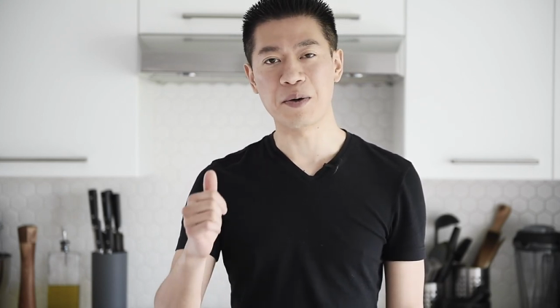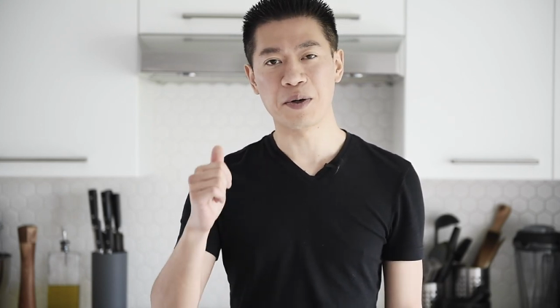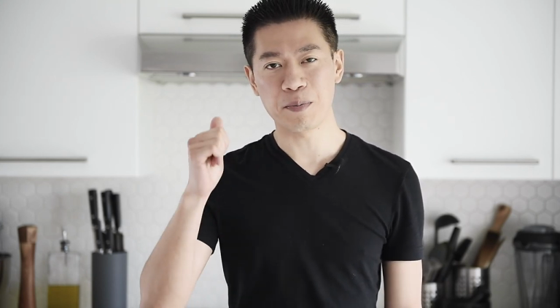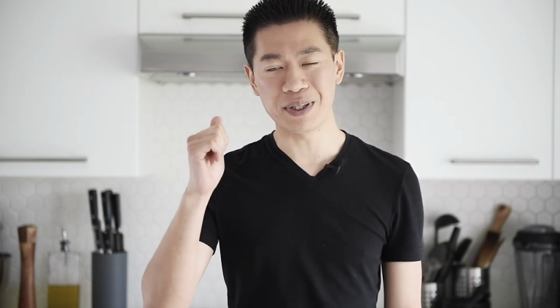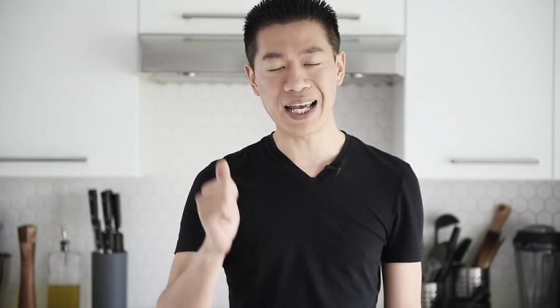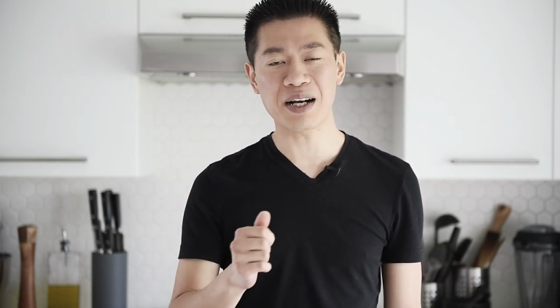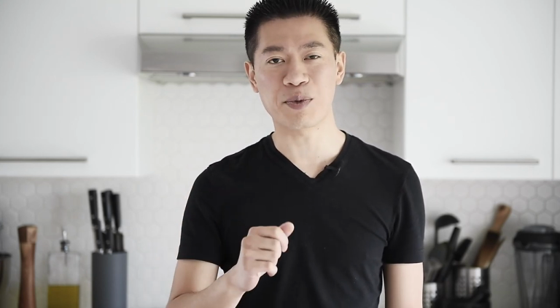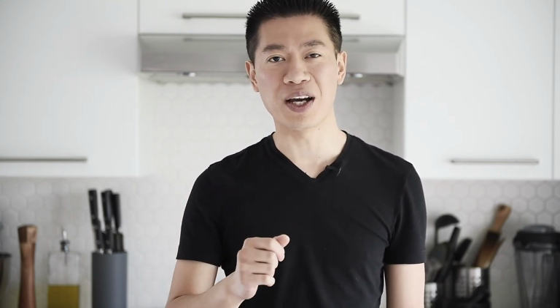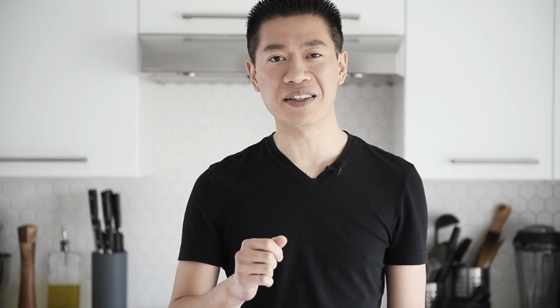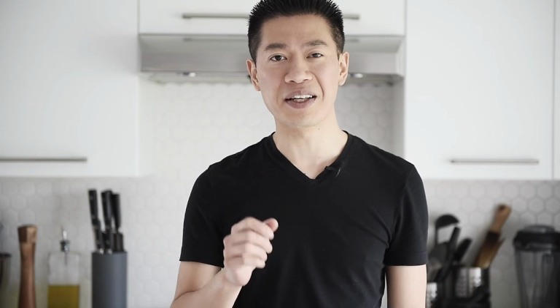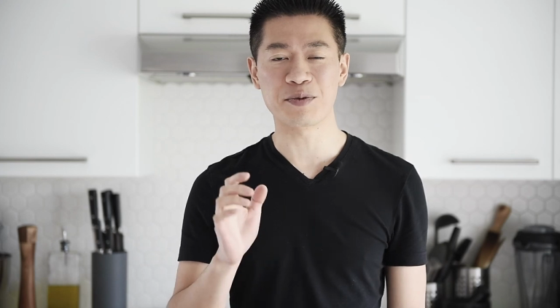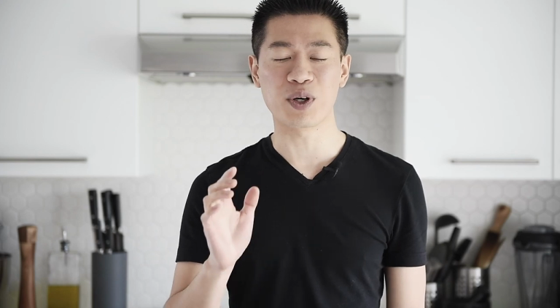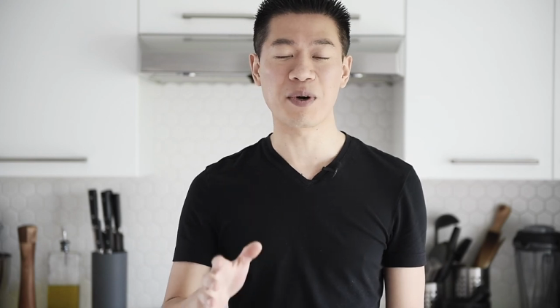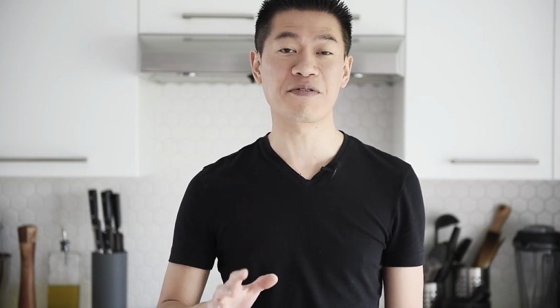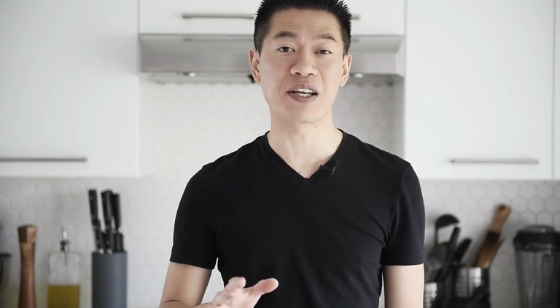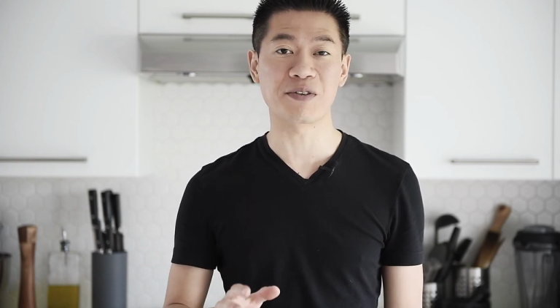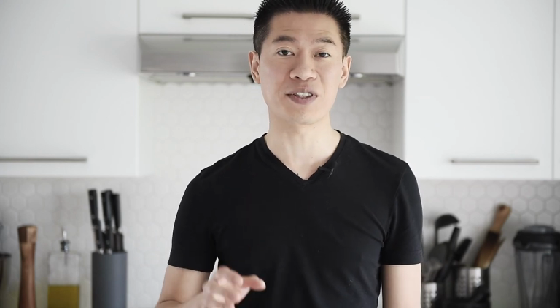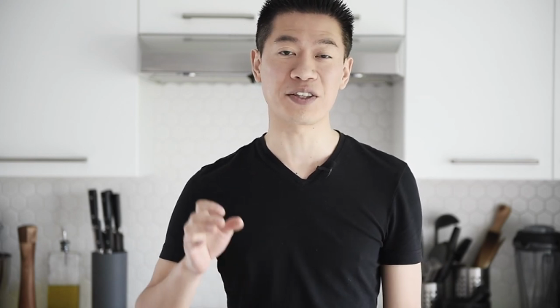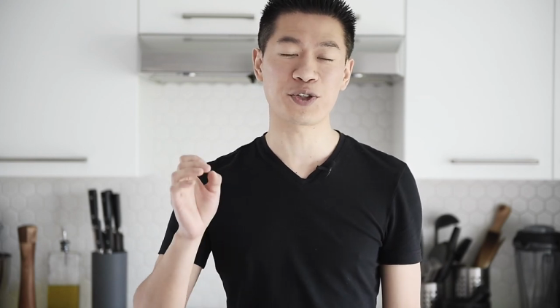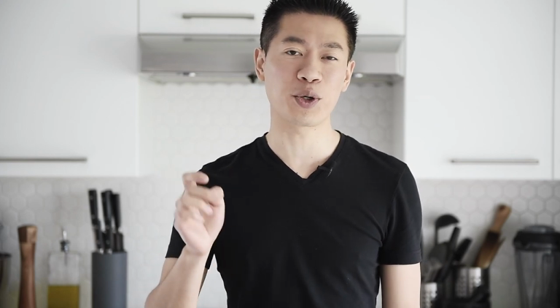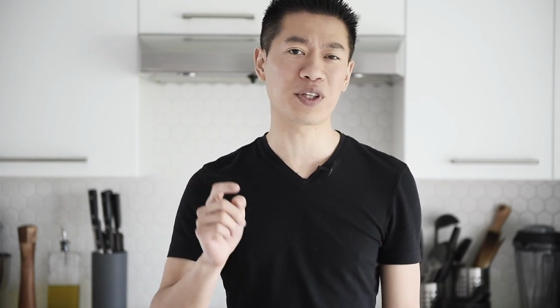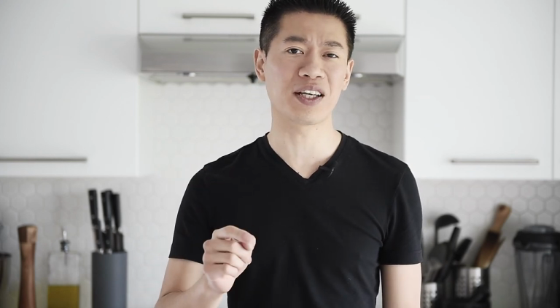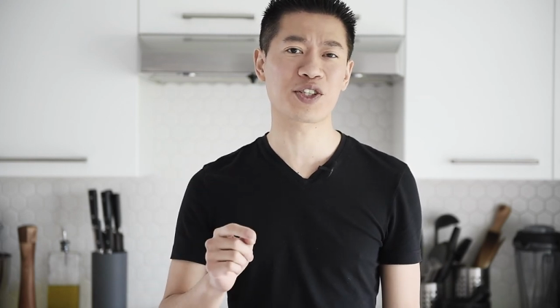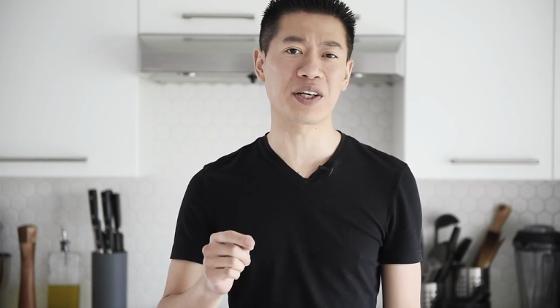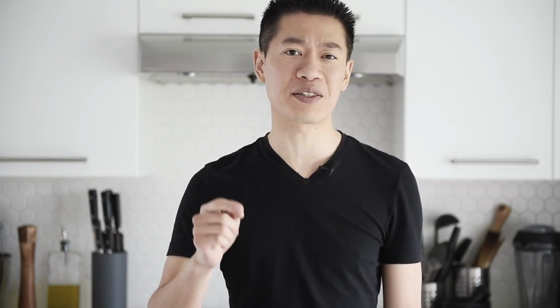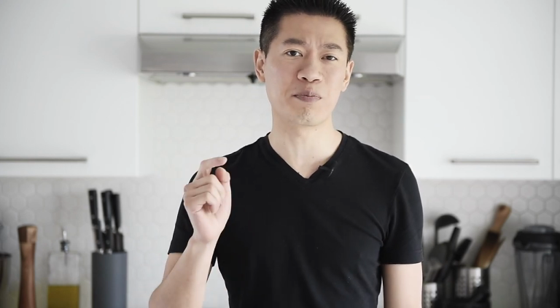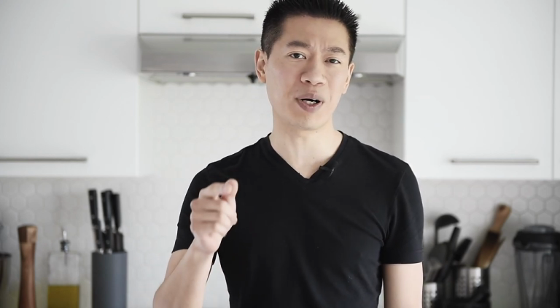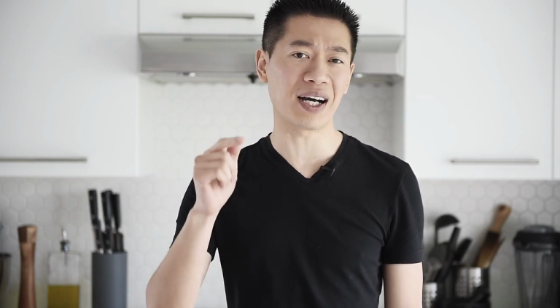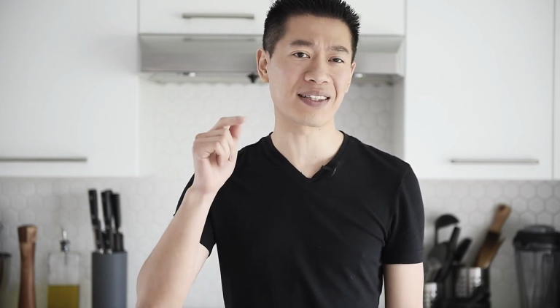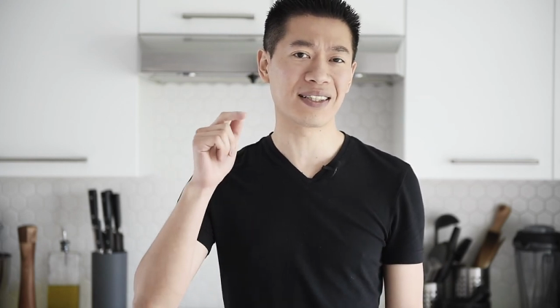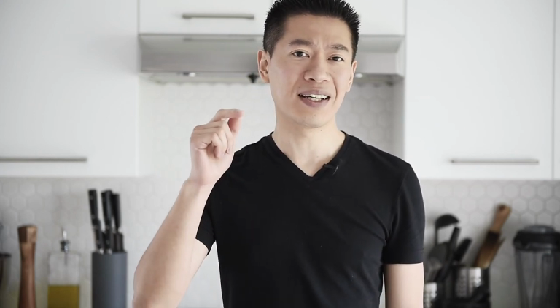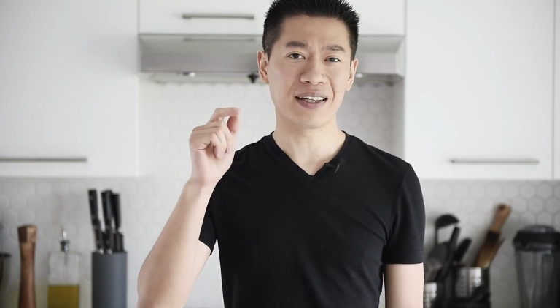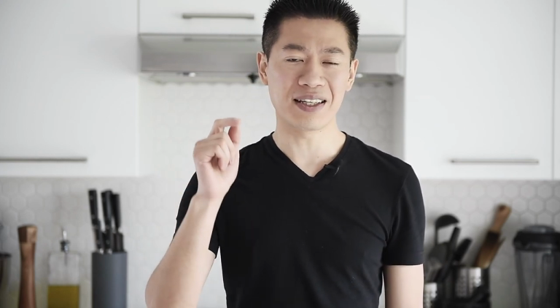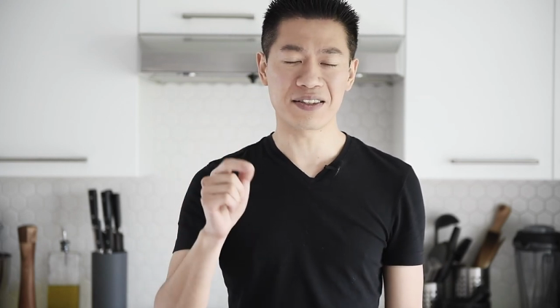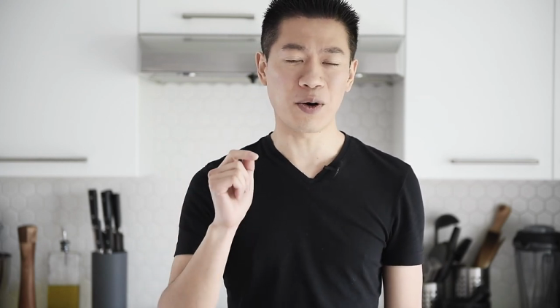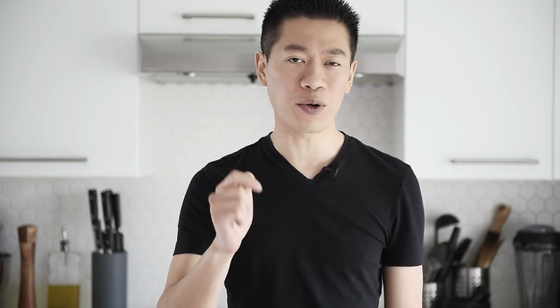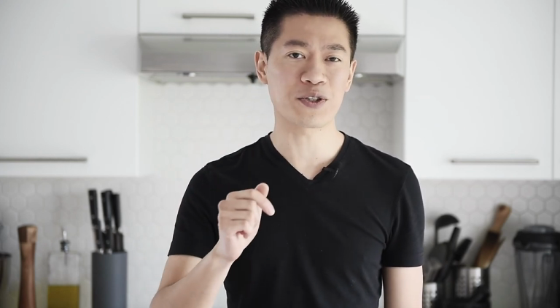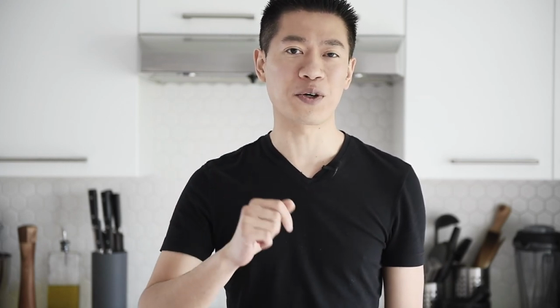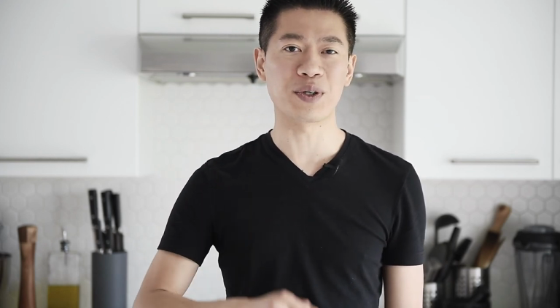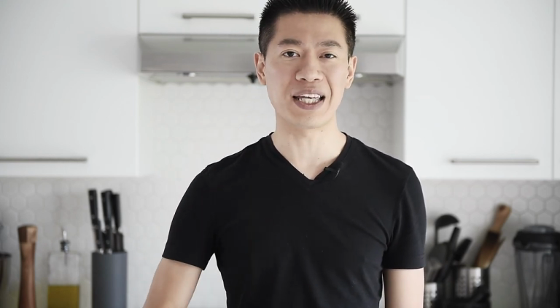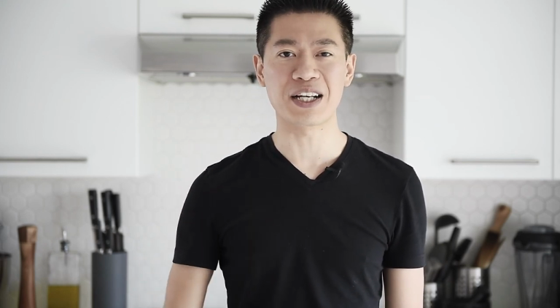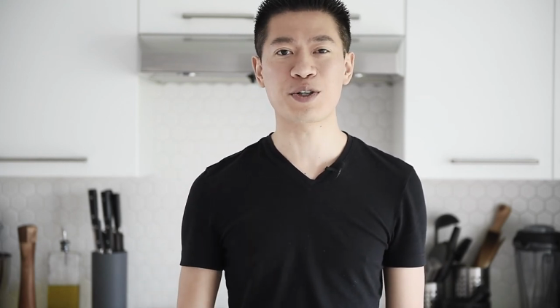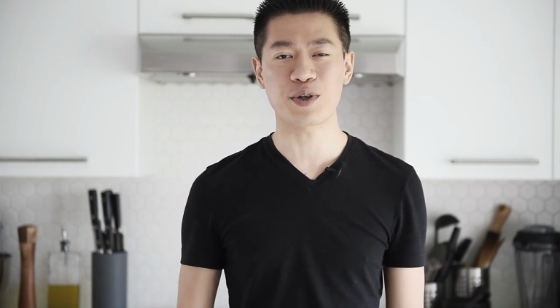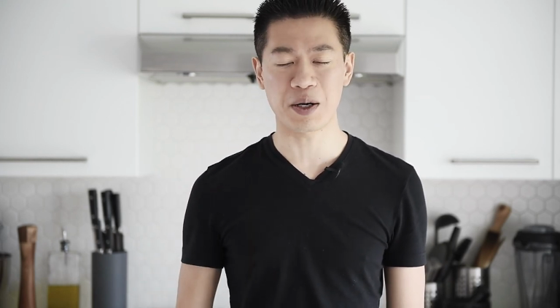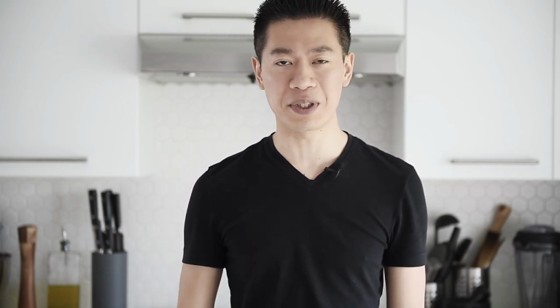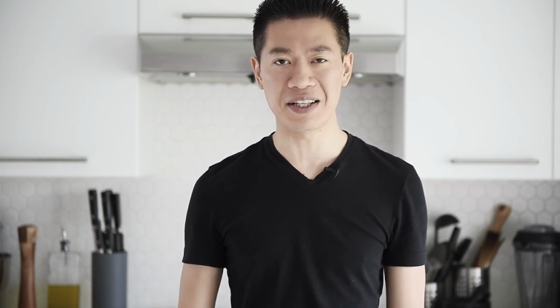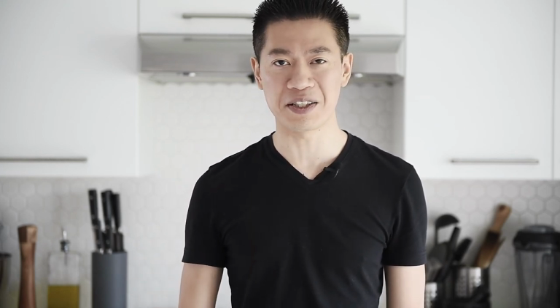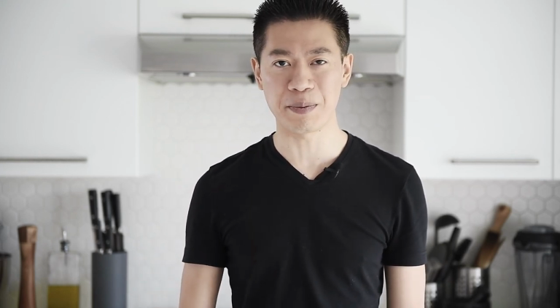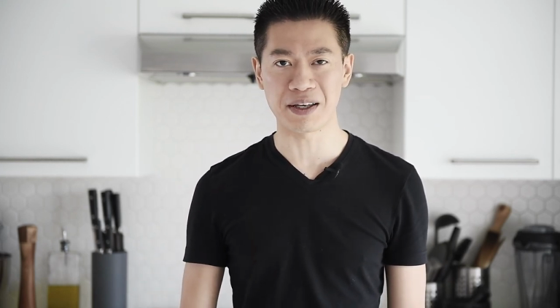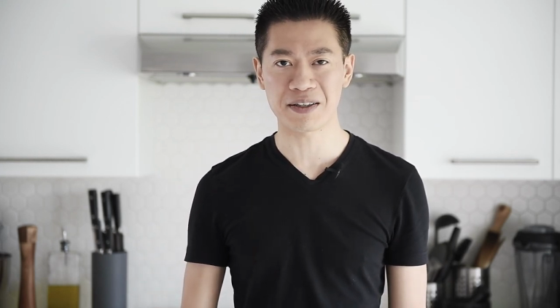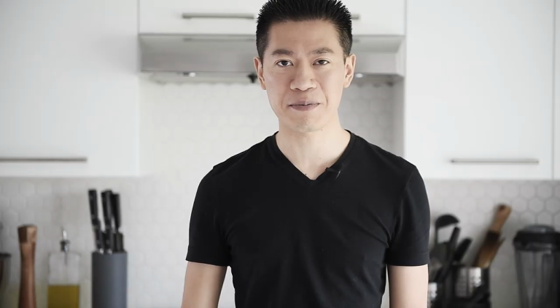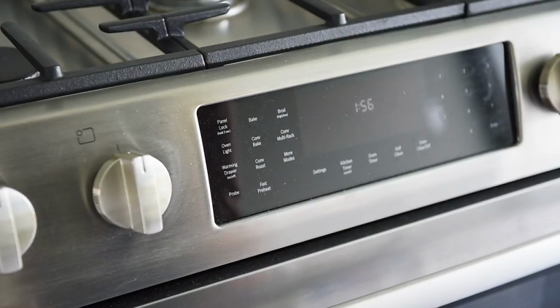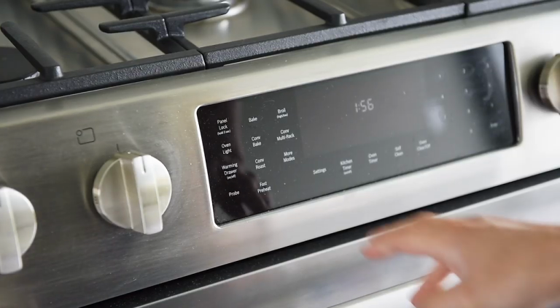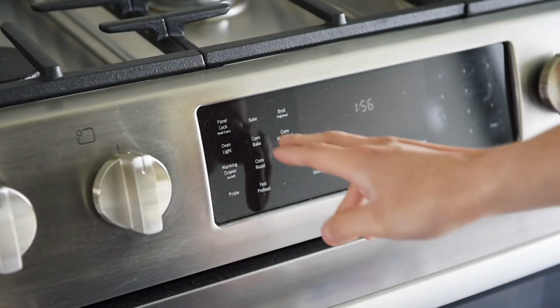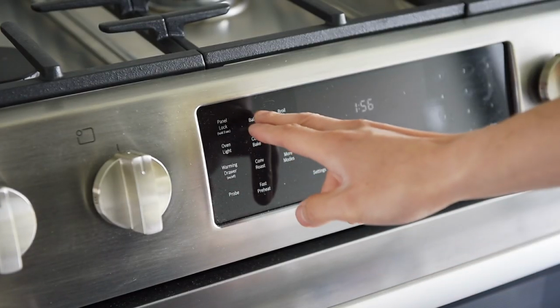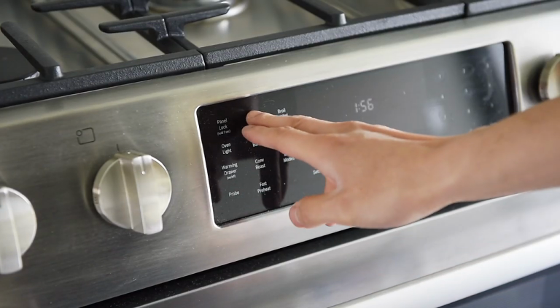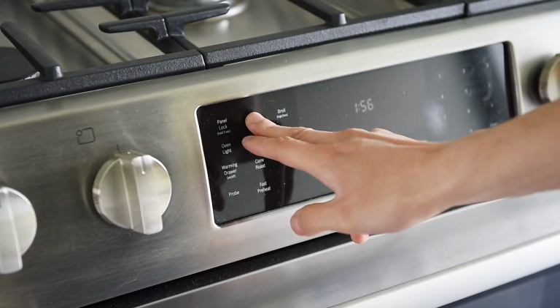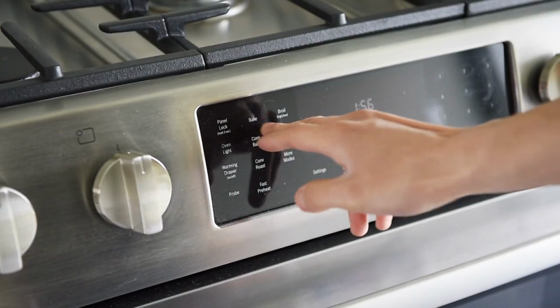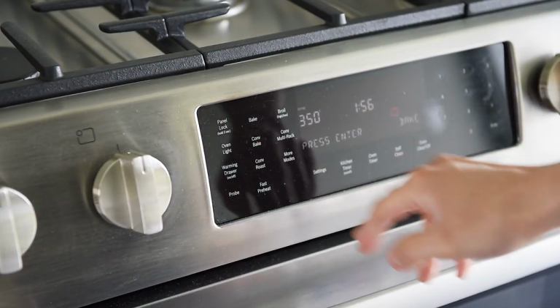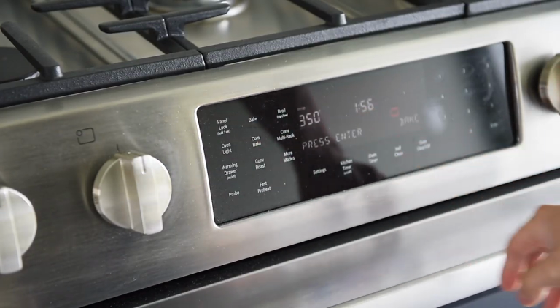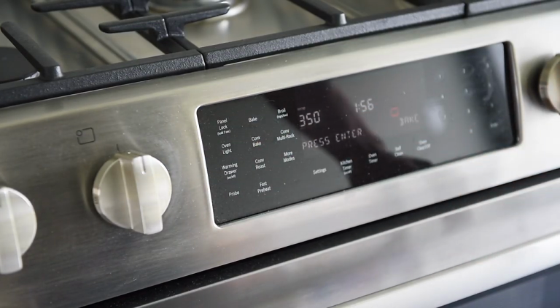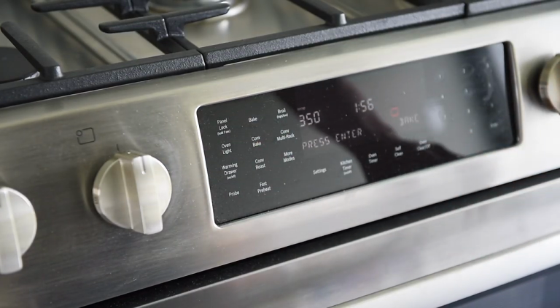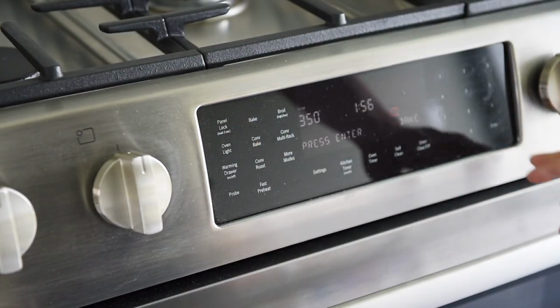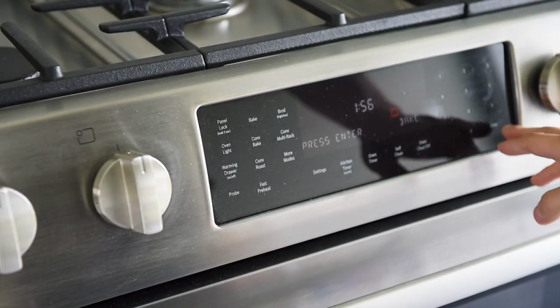Now, banana bread is one of my favorites. It's so delicious, but it's also incredibly easy to make. Pre-heat the oven to 350.